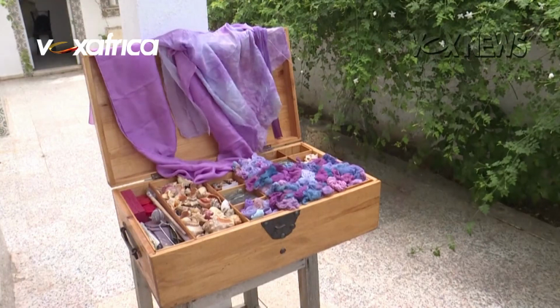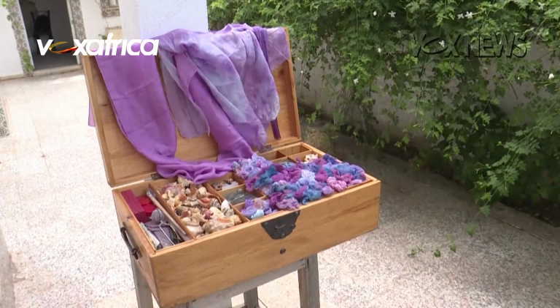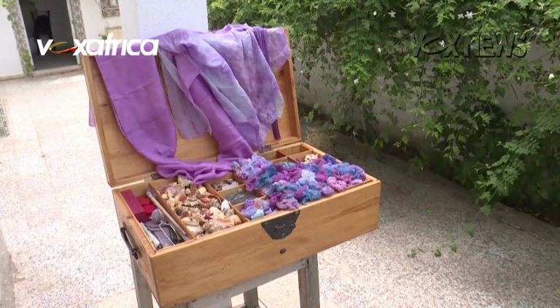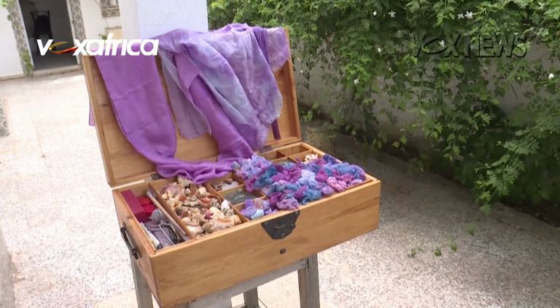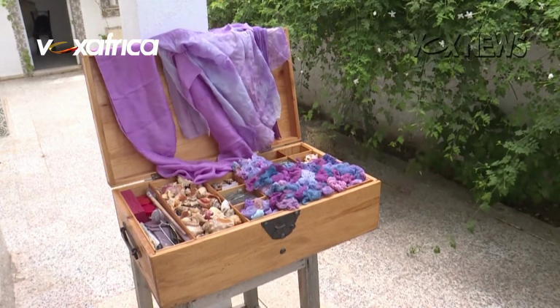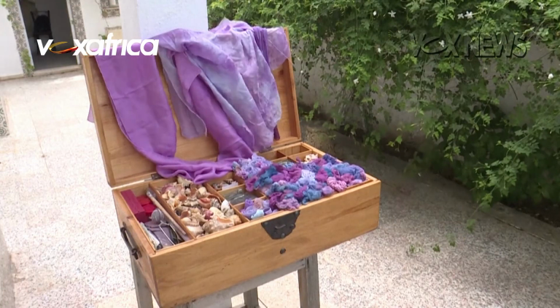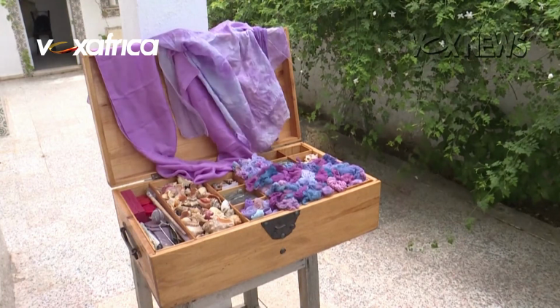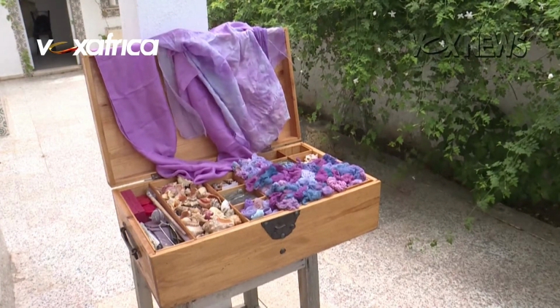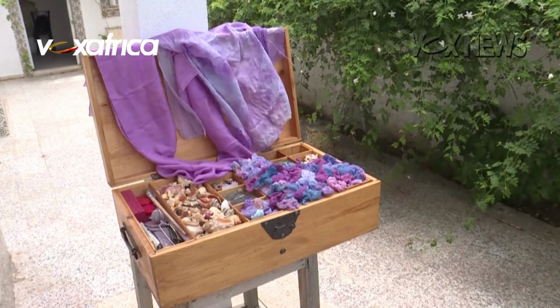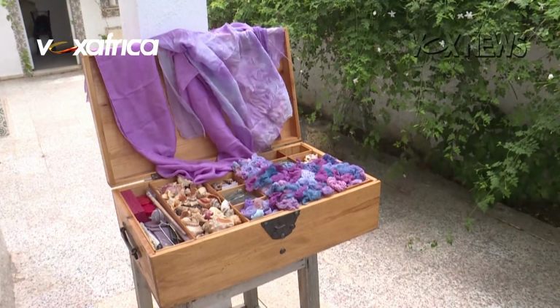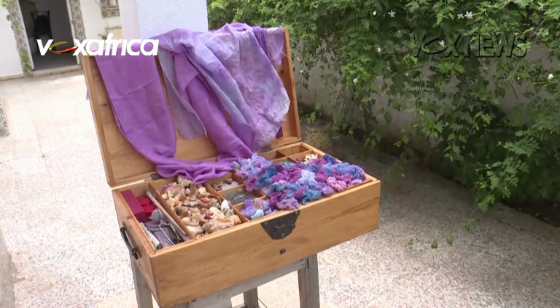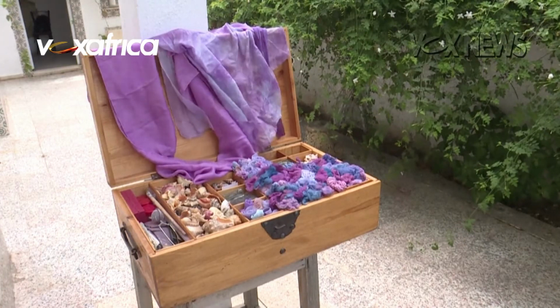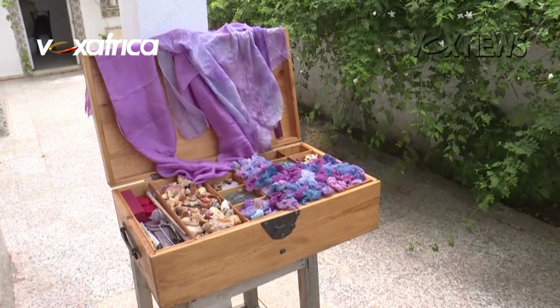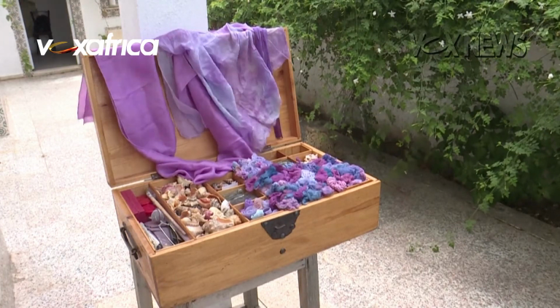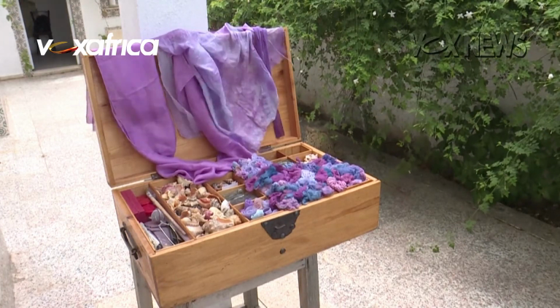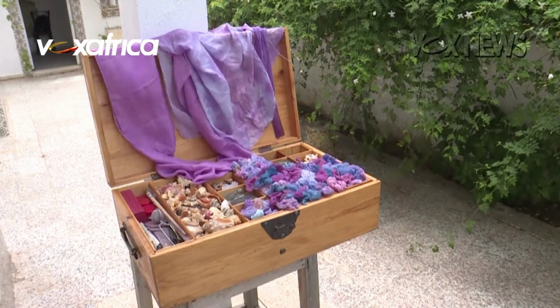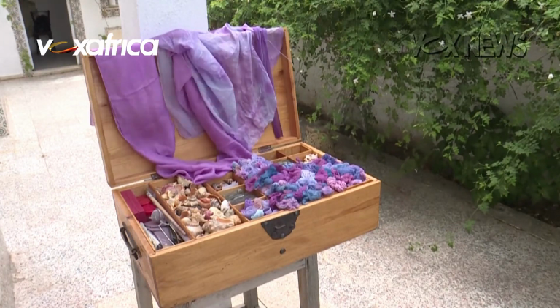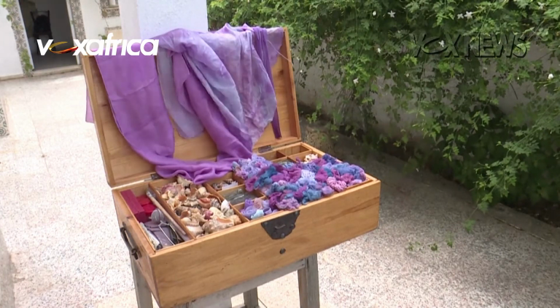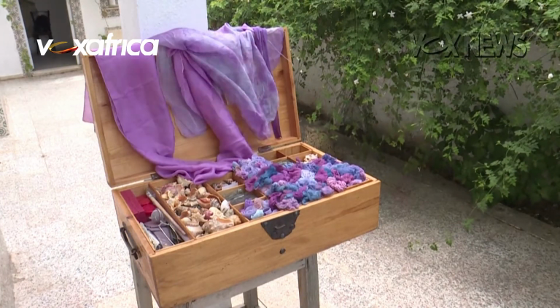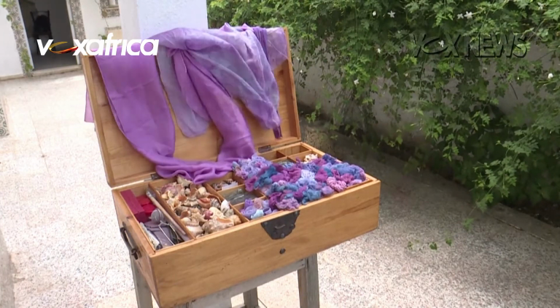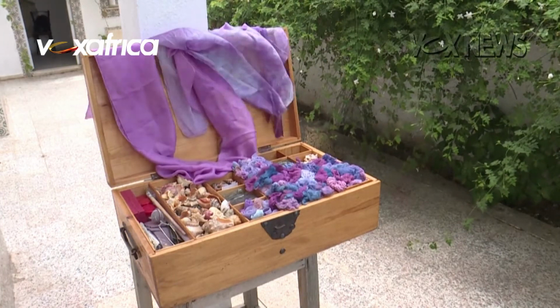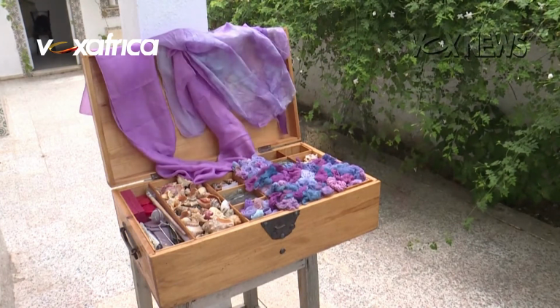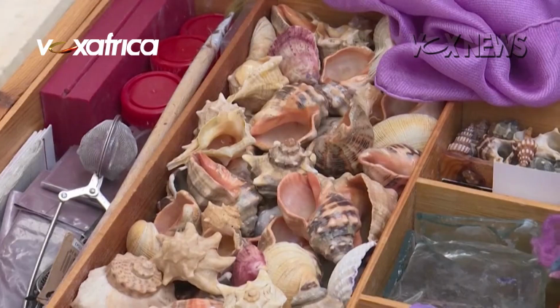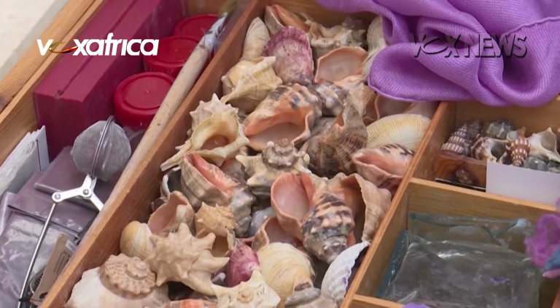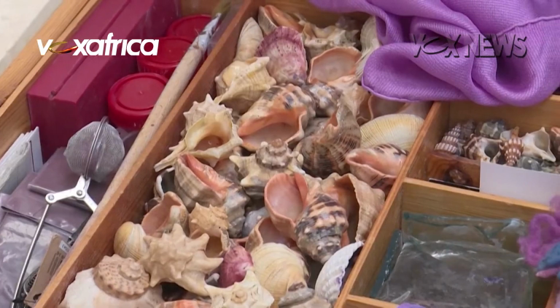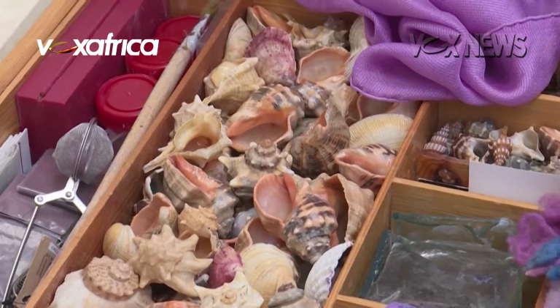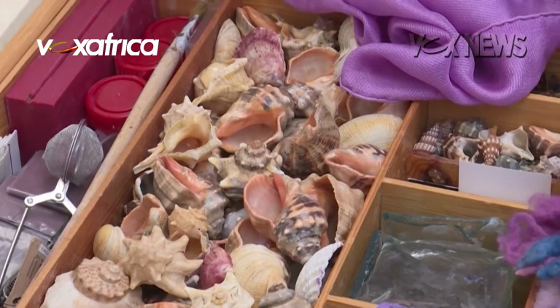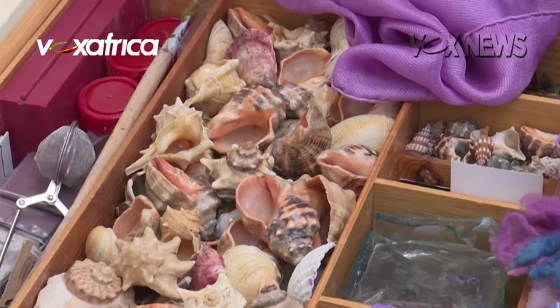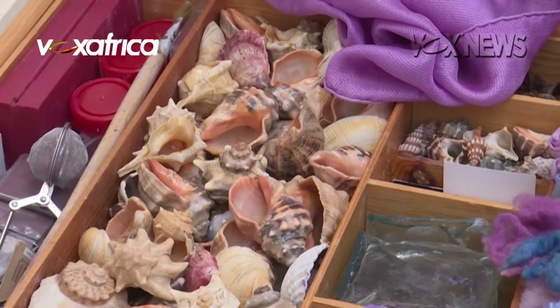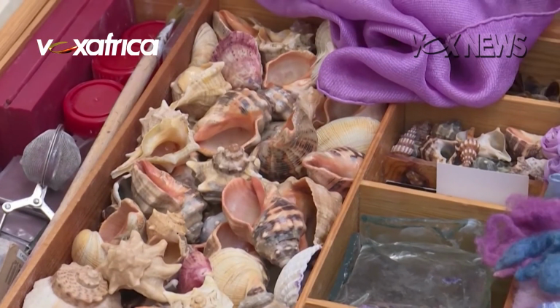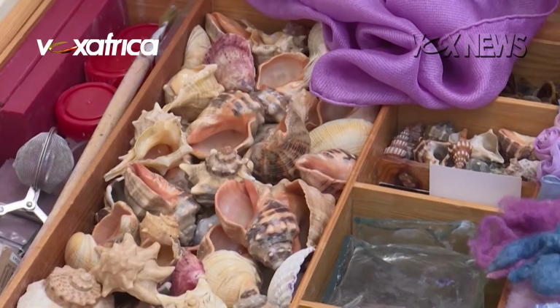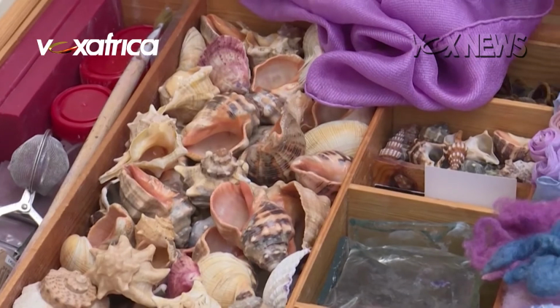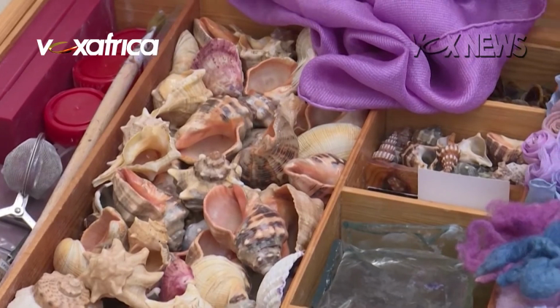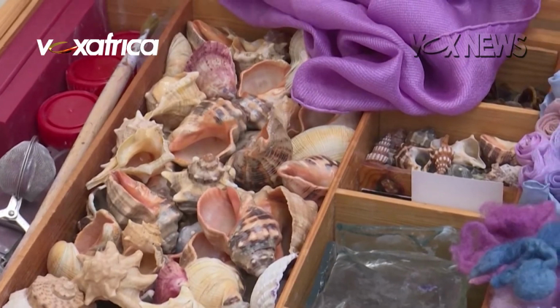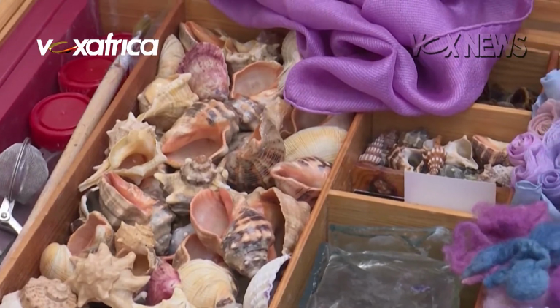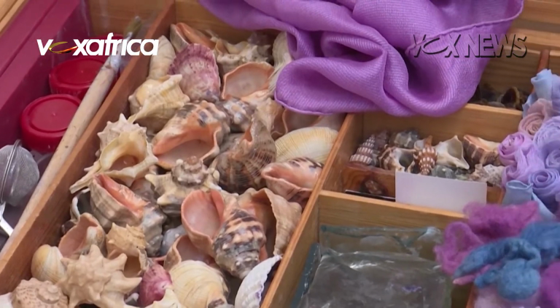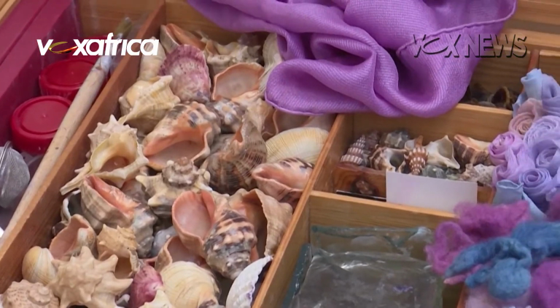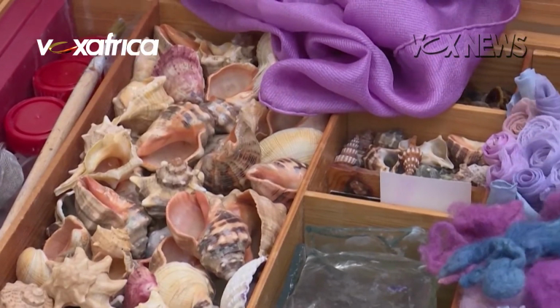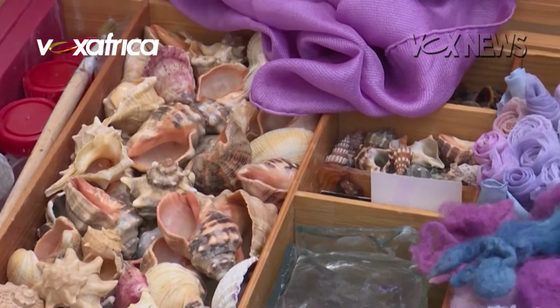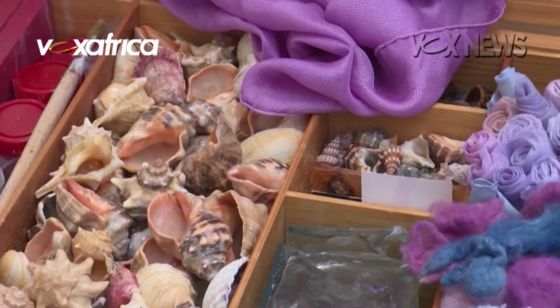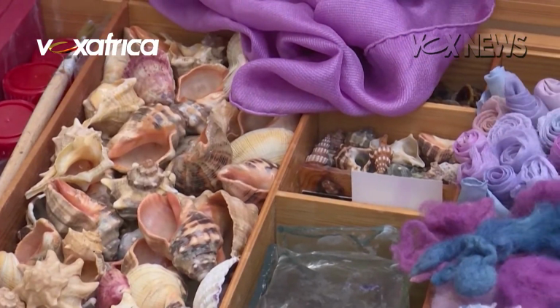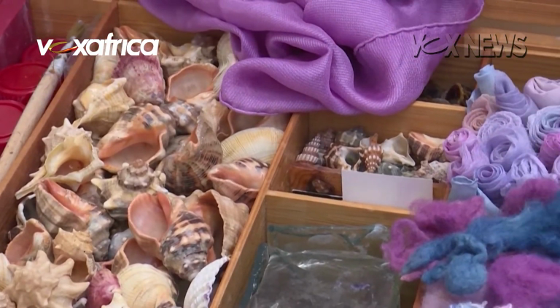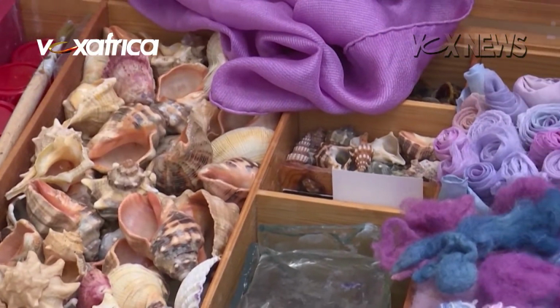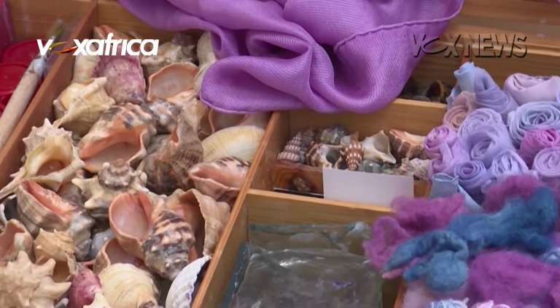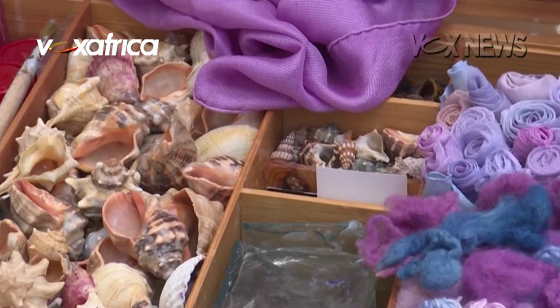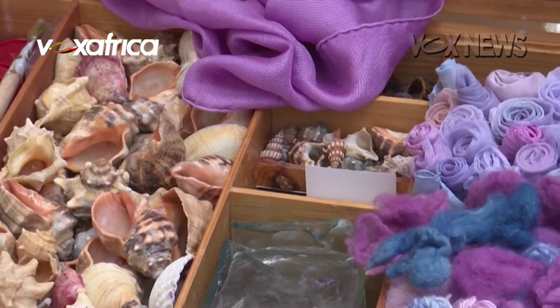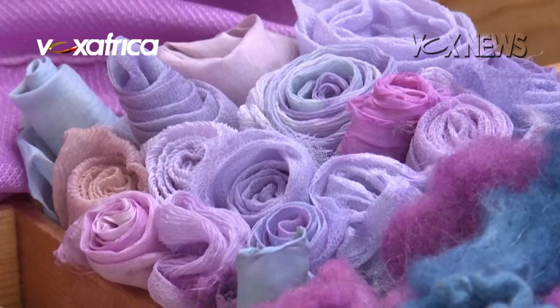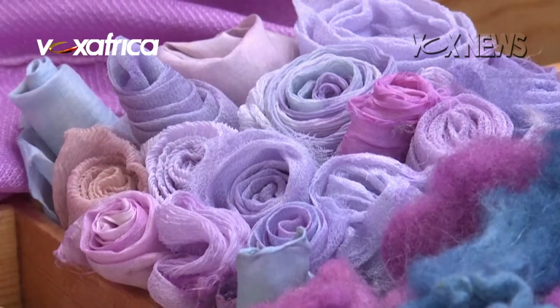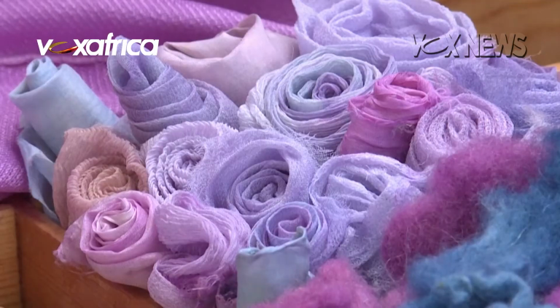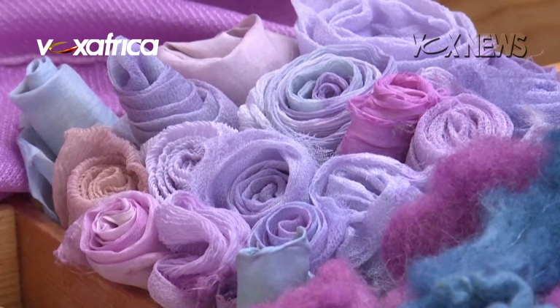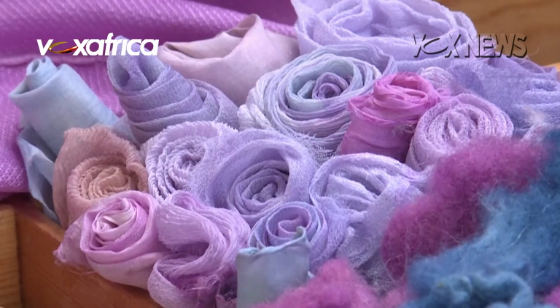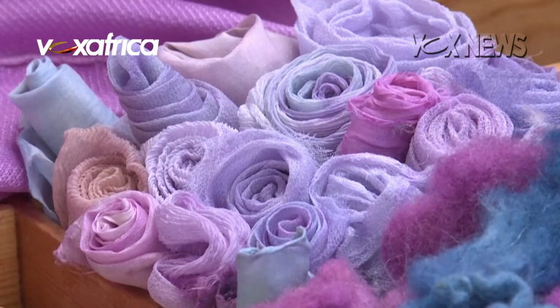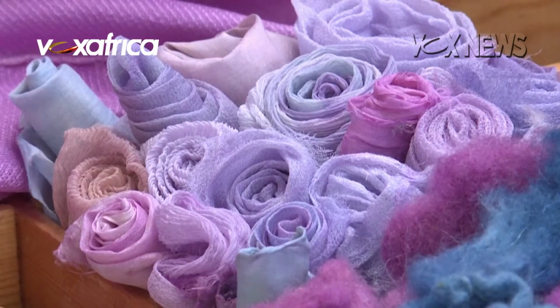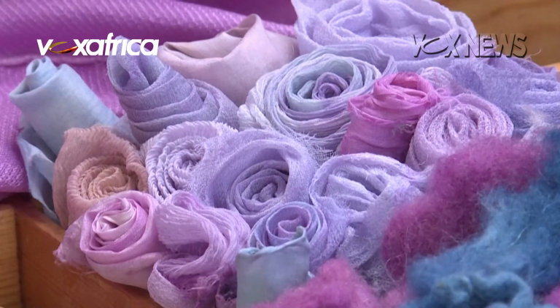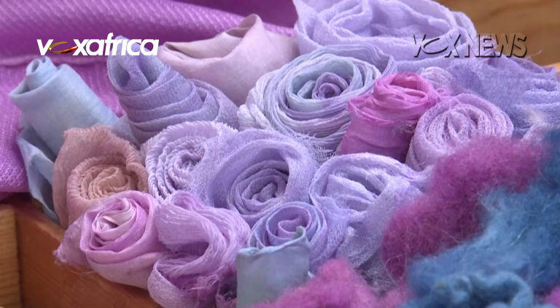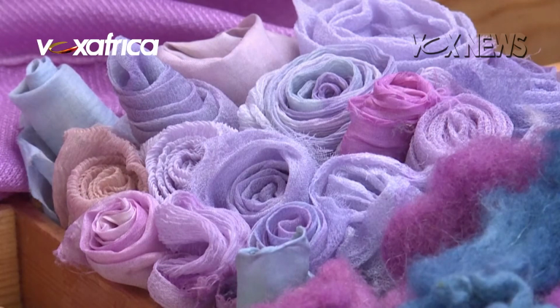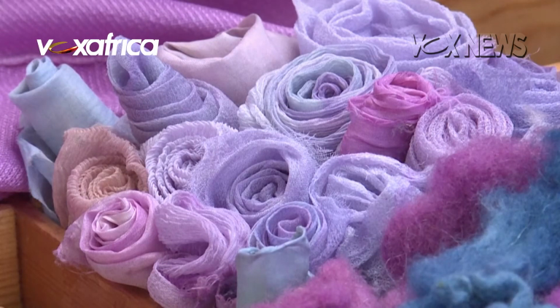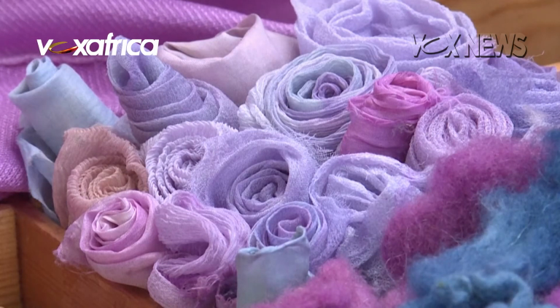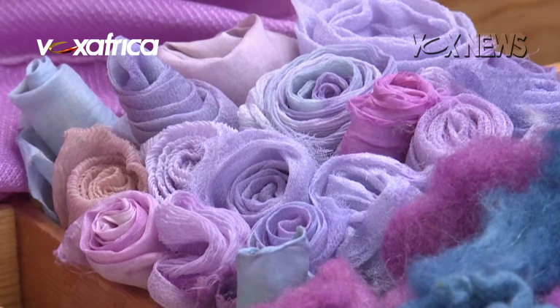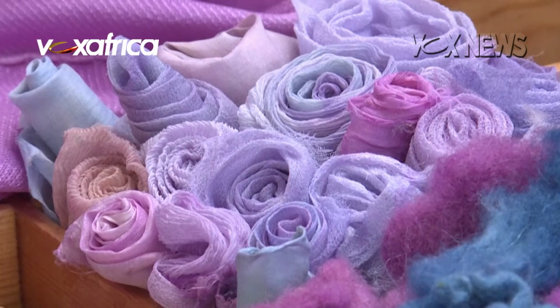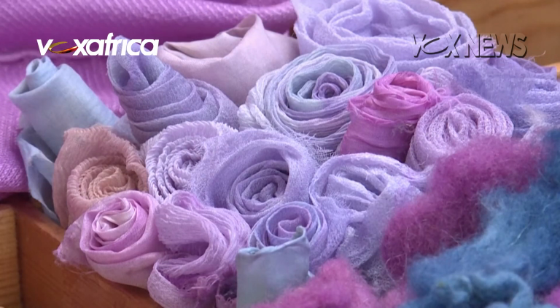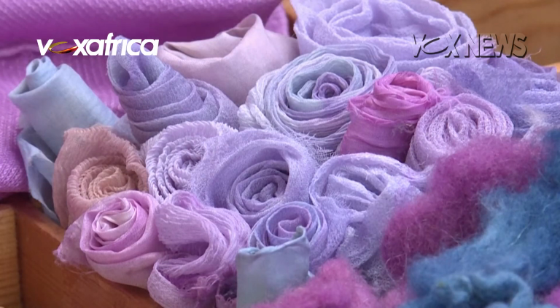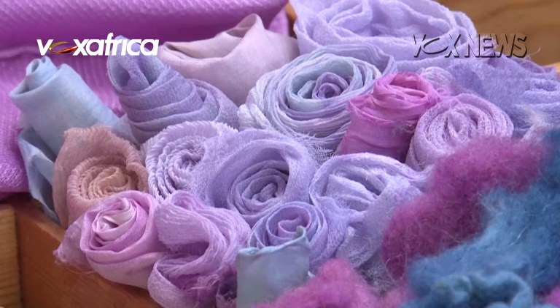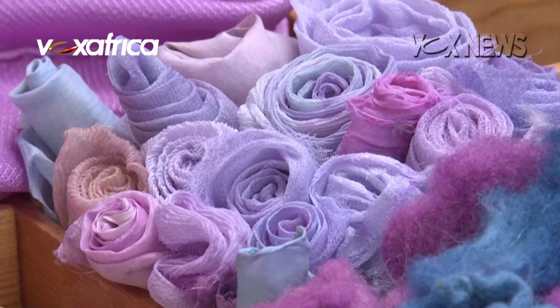A symbol of power and prestige, the celebrated purple color was traditionally used for royal and imperial robes.